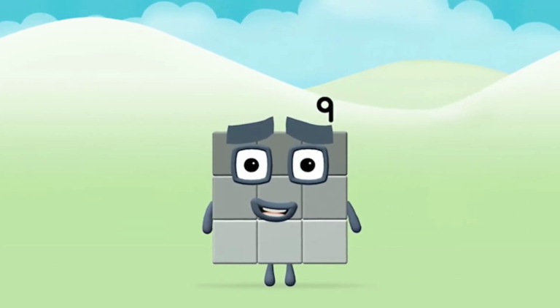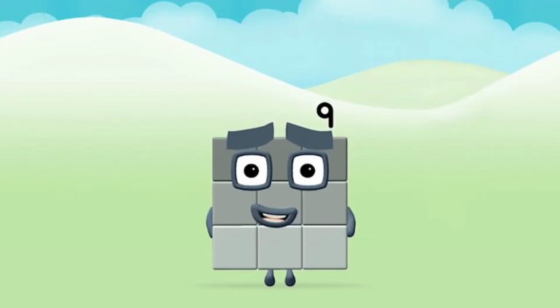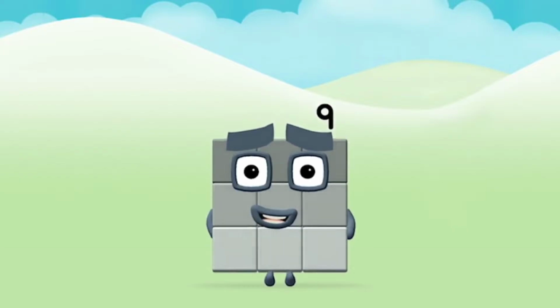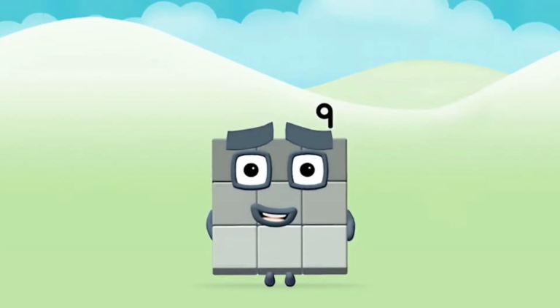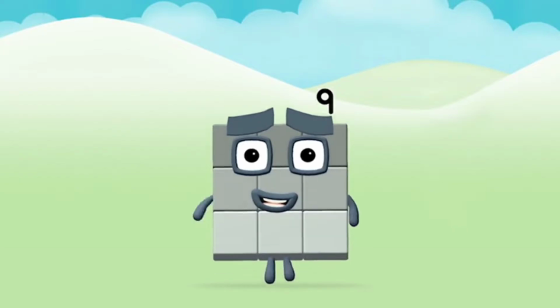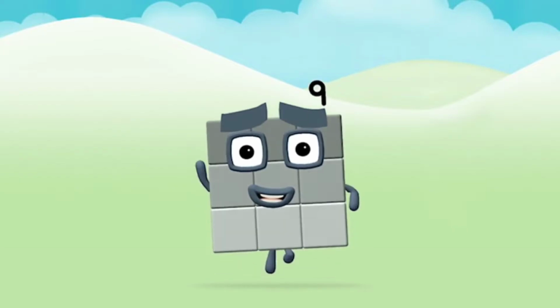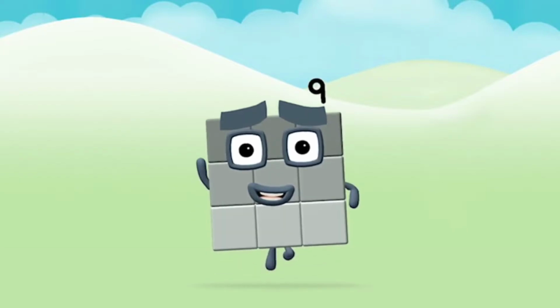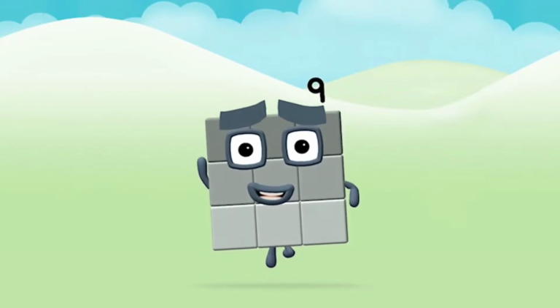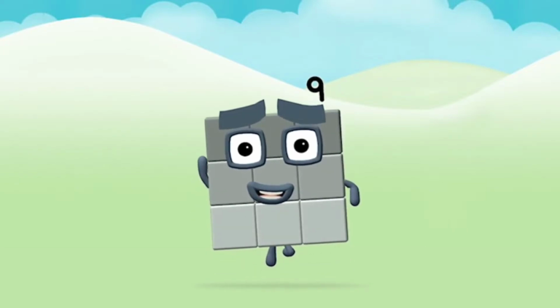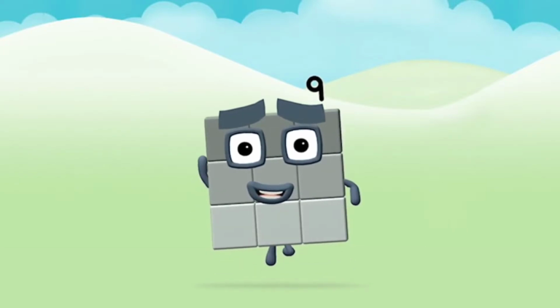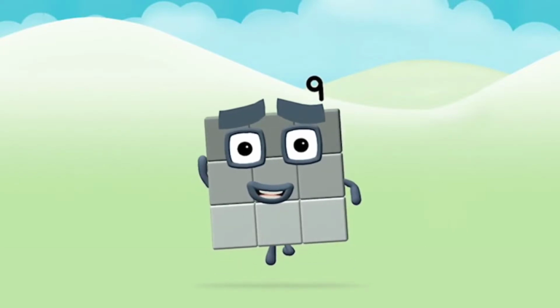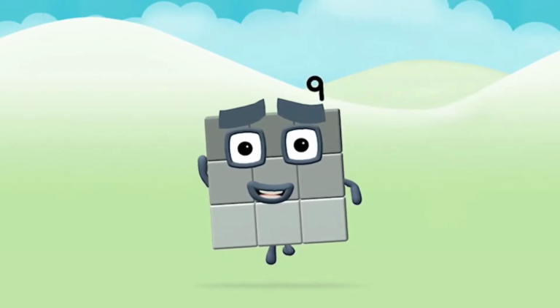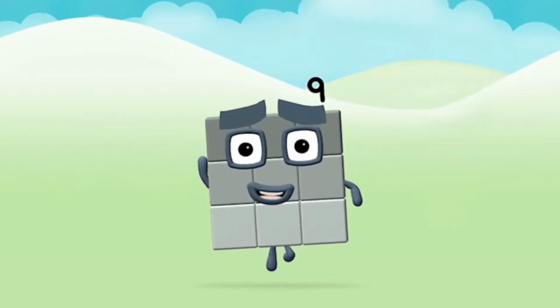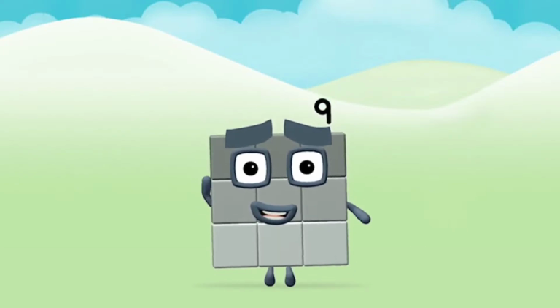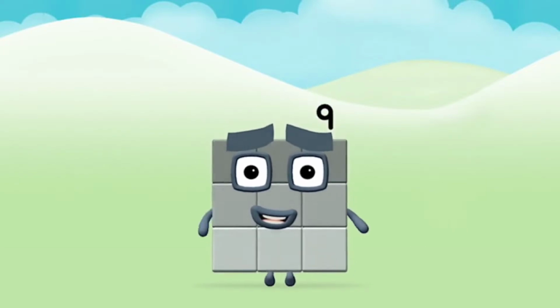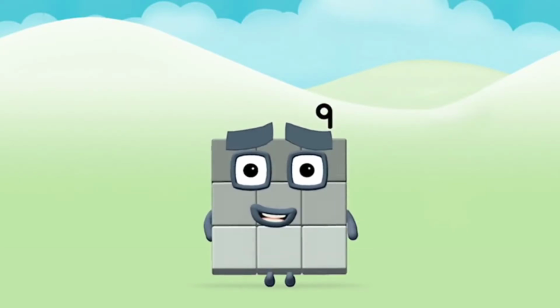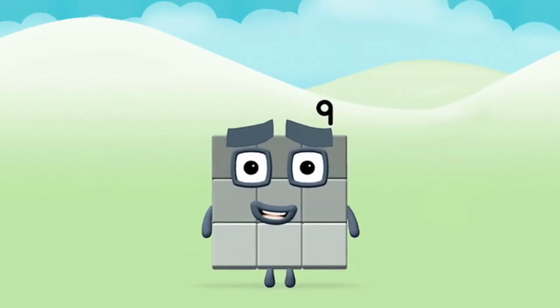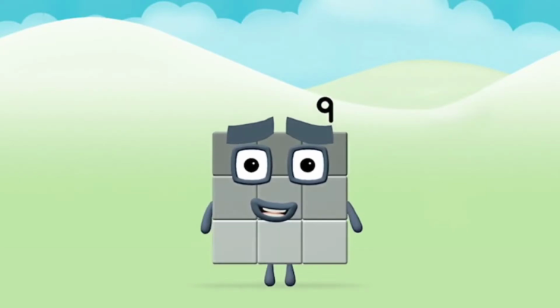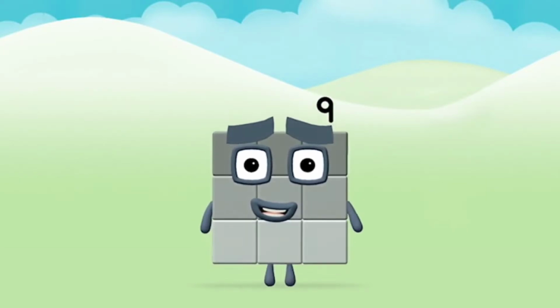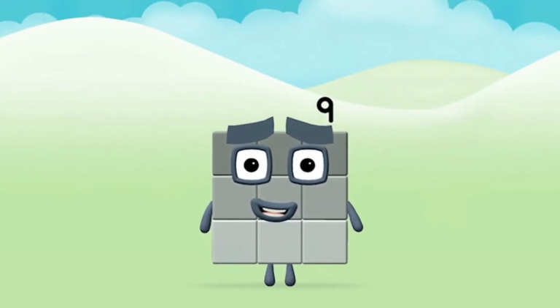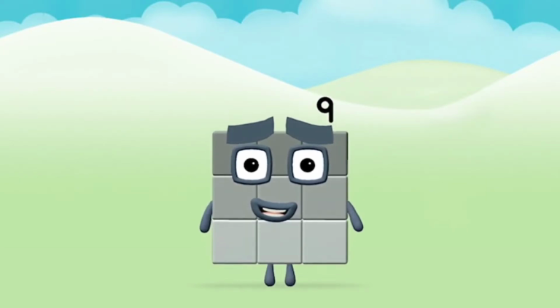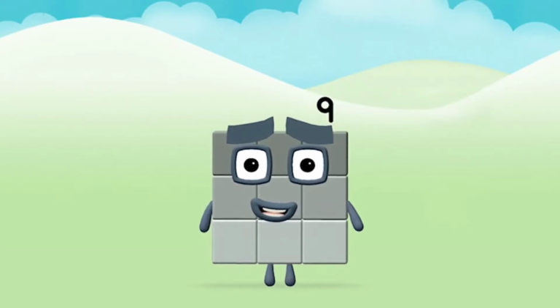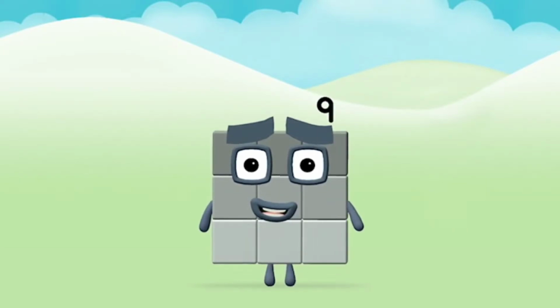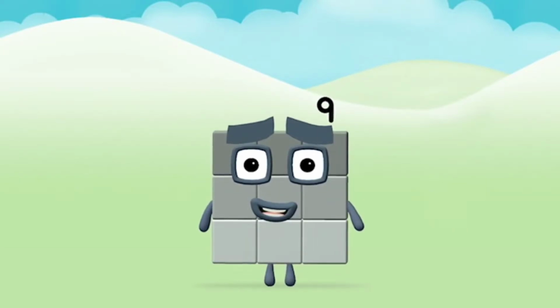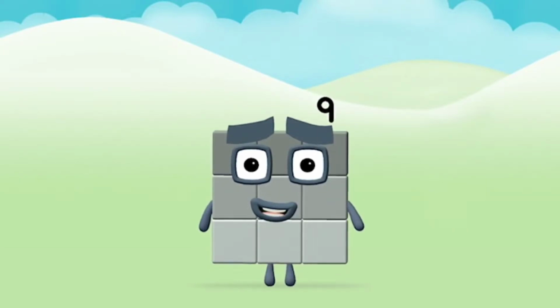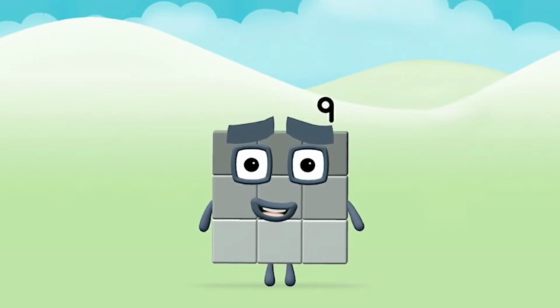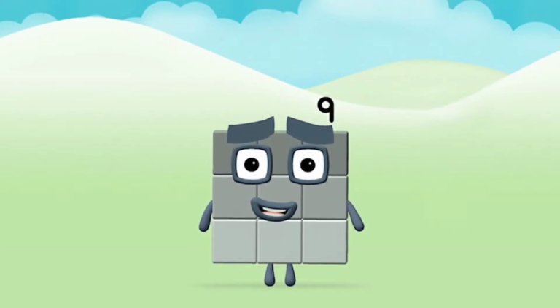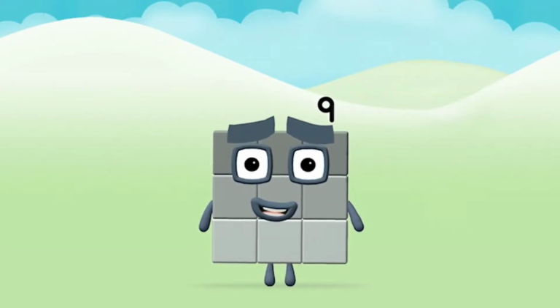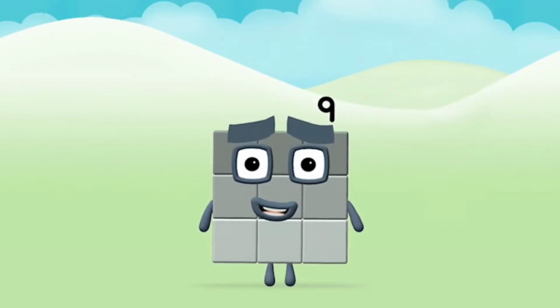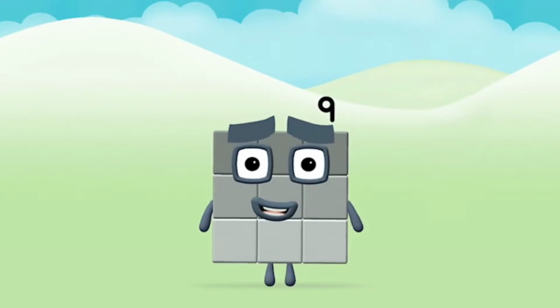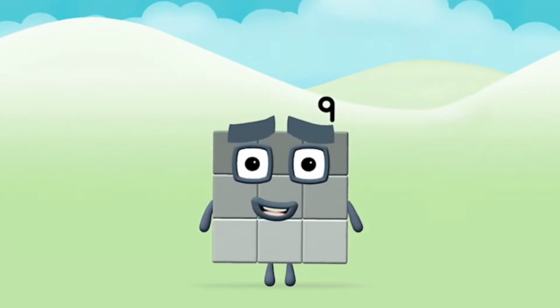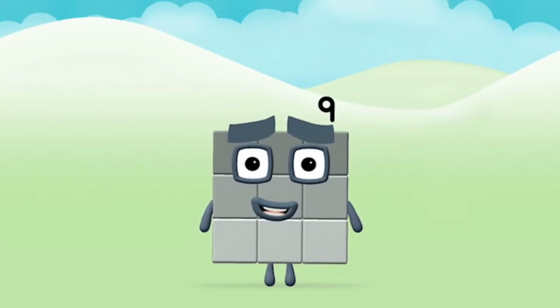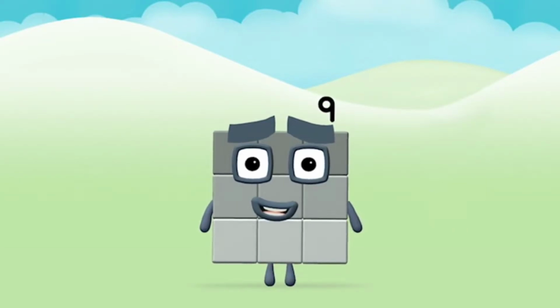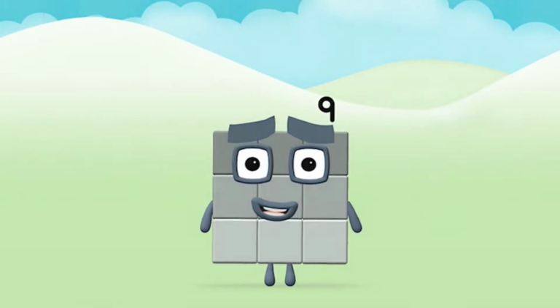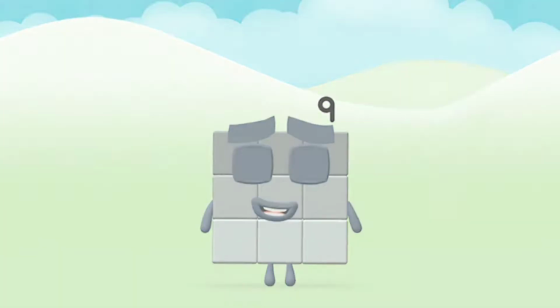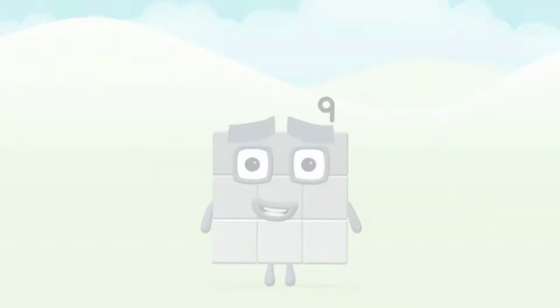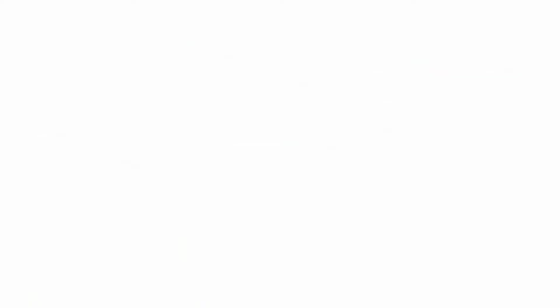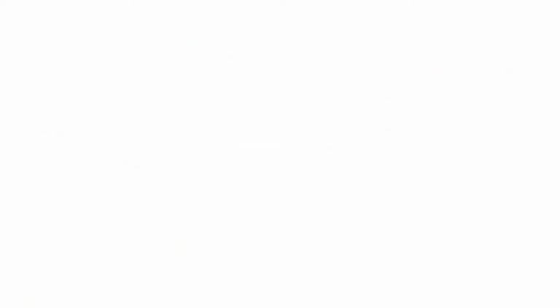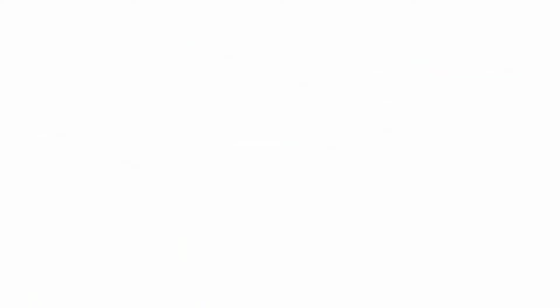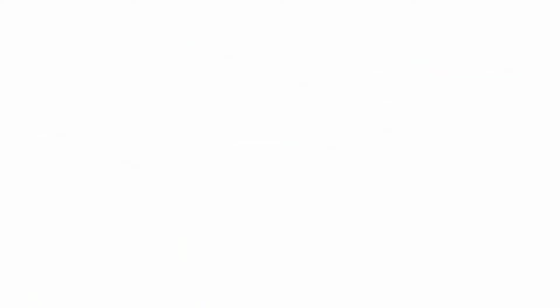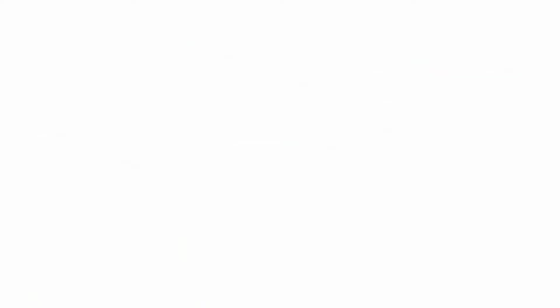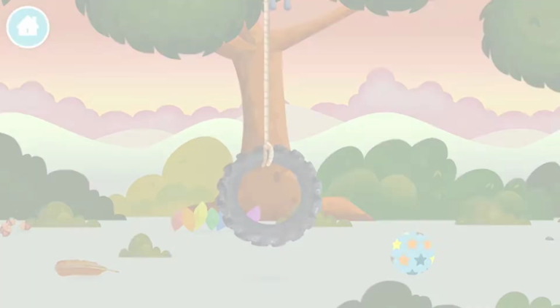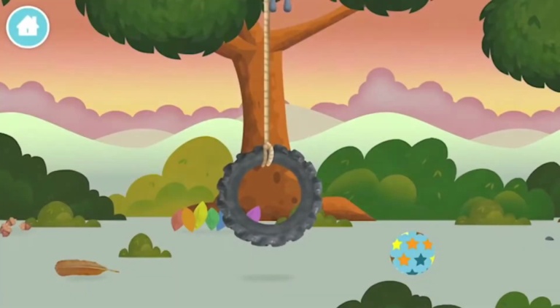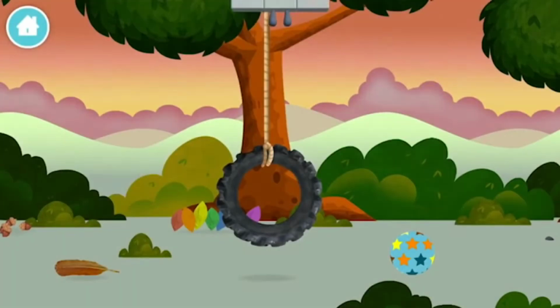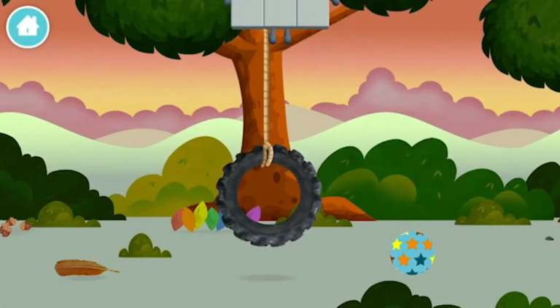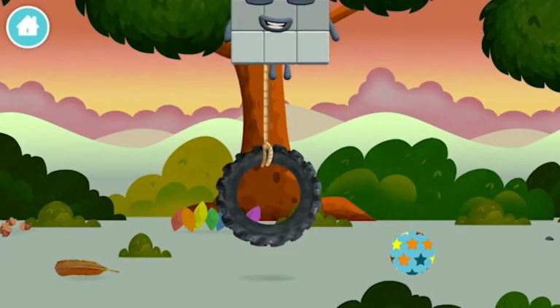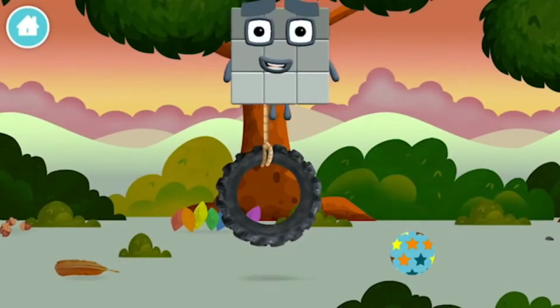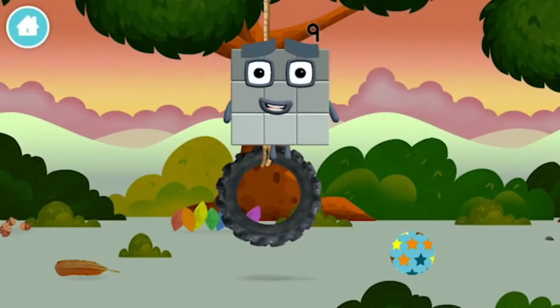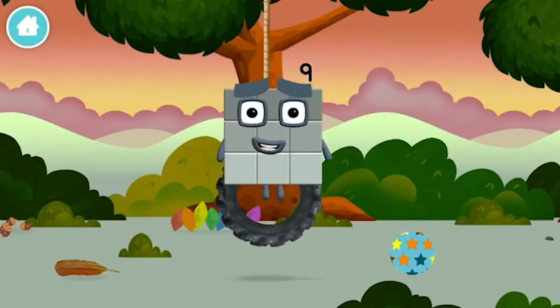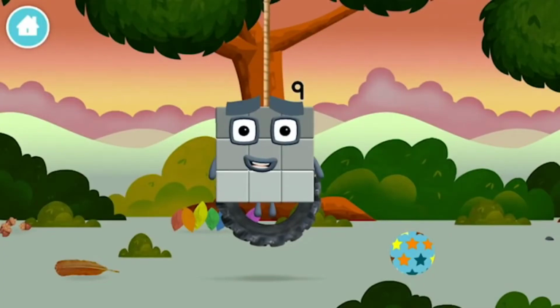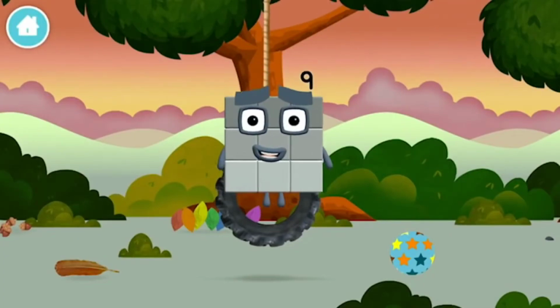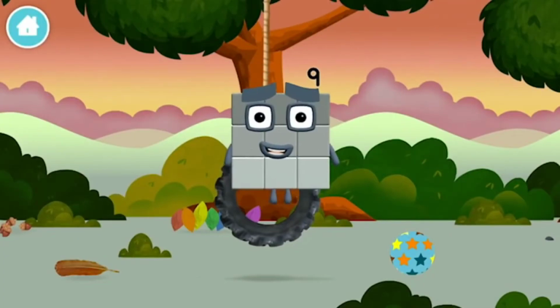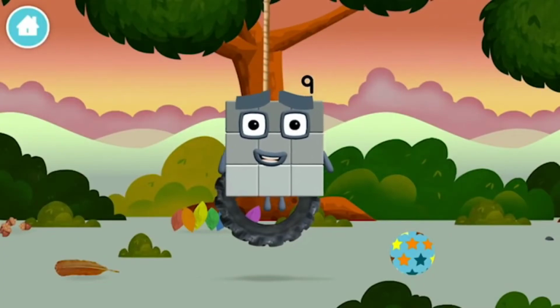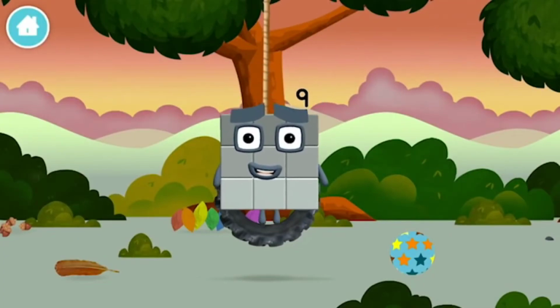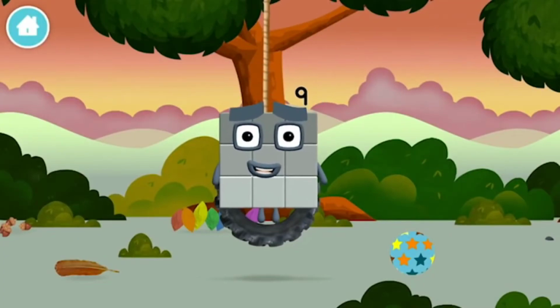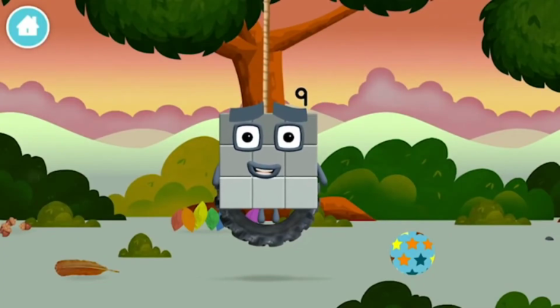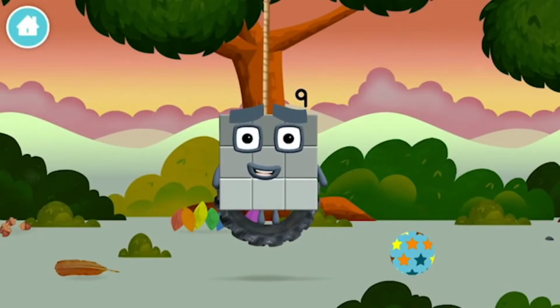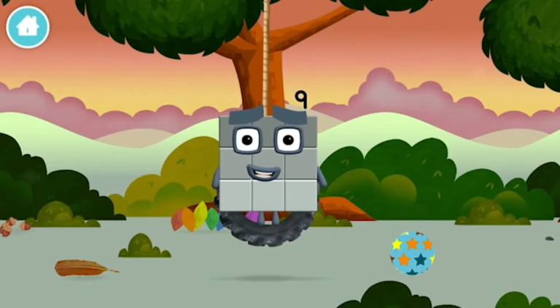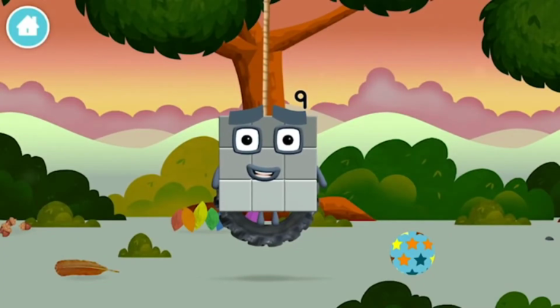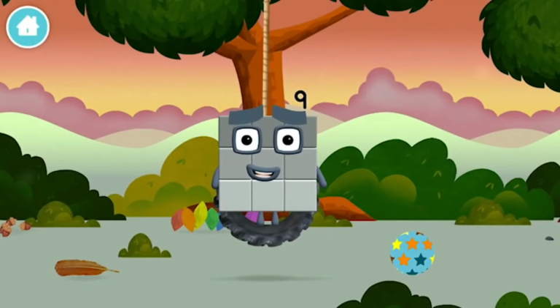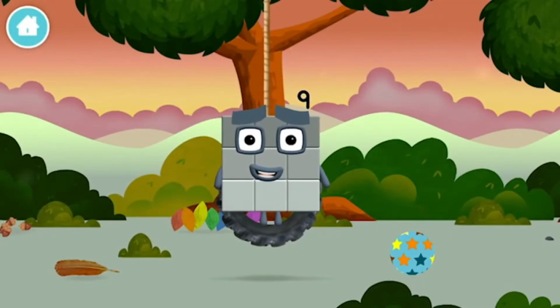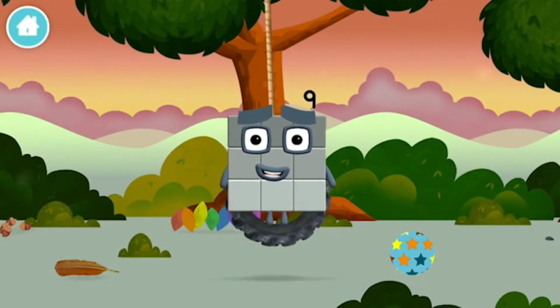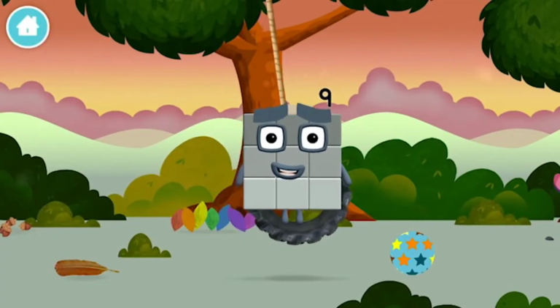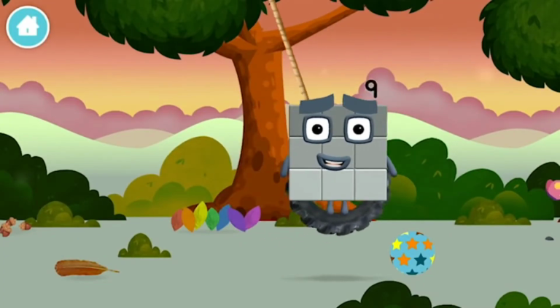Congratulations! You made Number Block 9! You made a new Number Block!